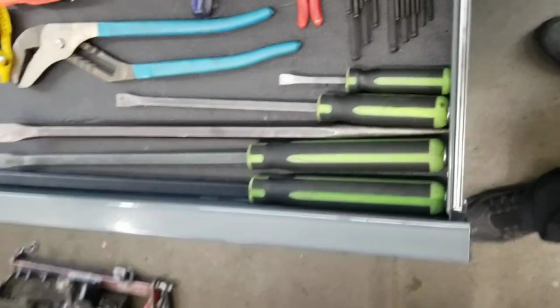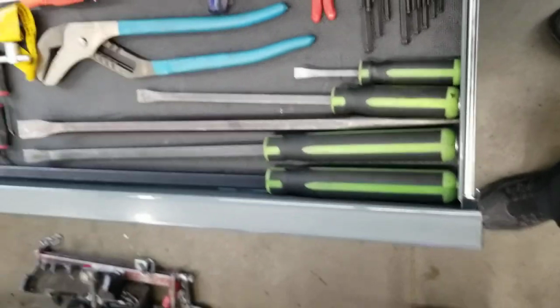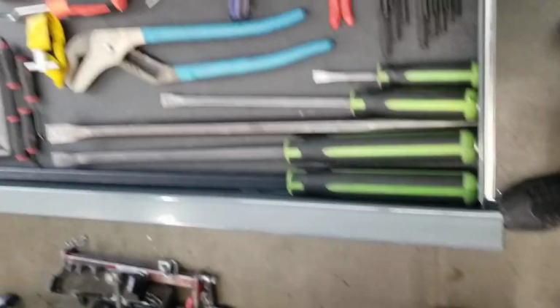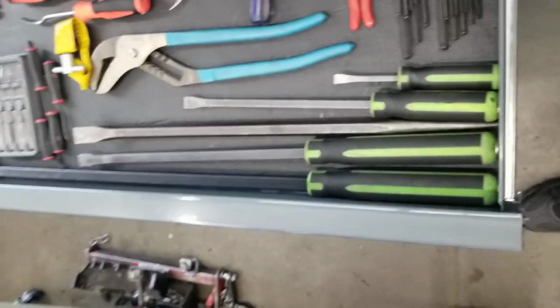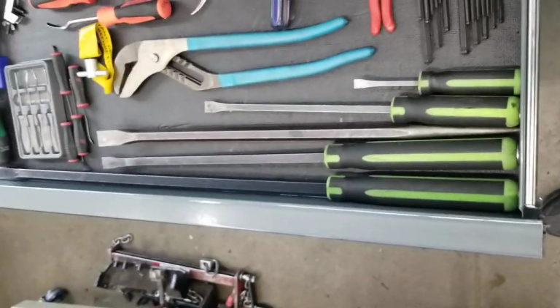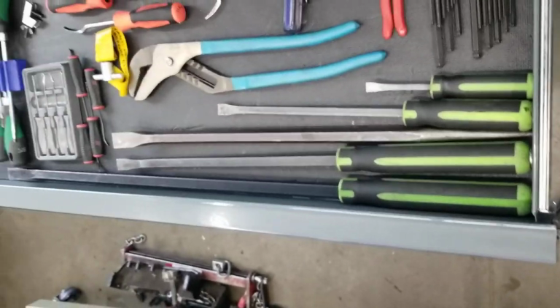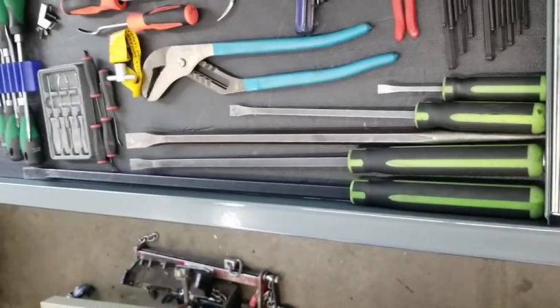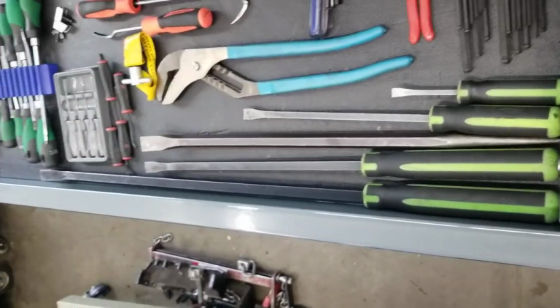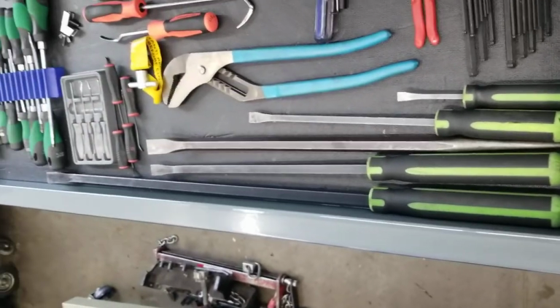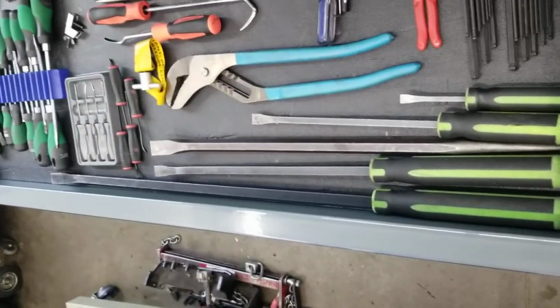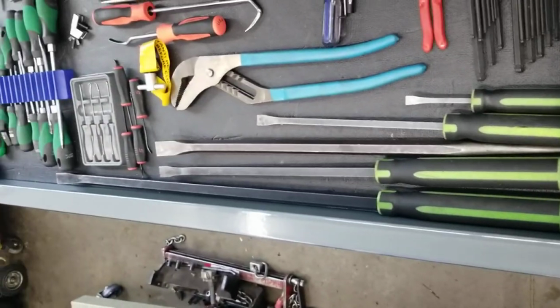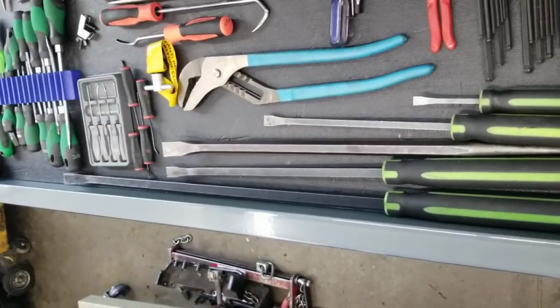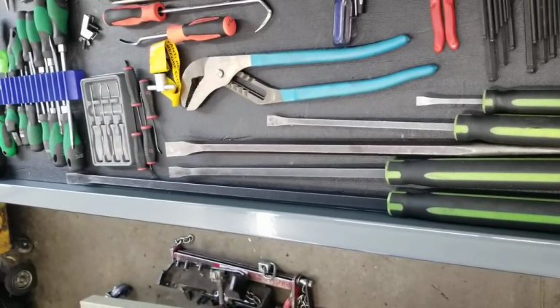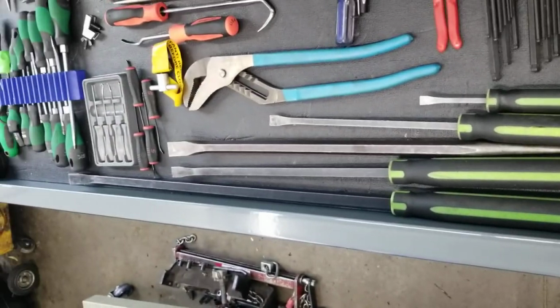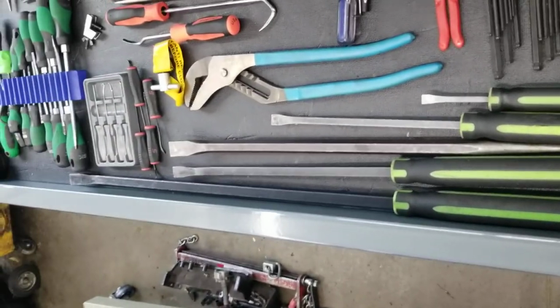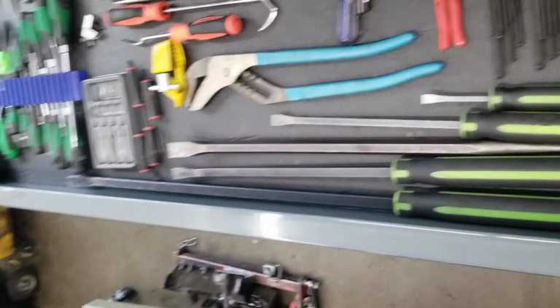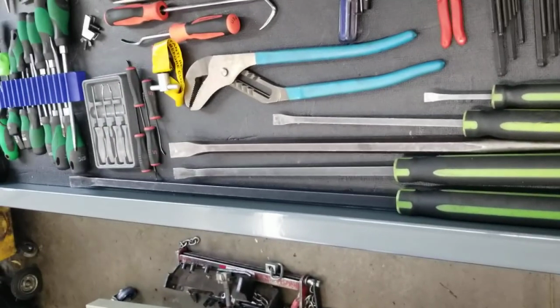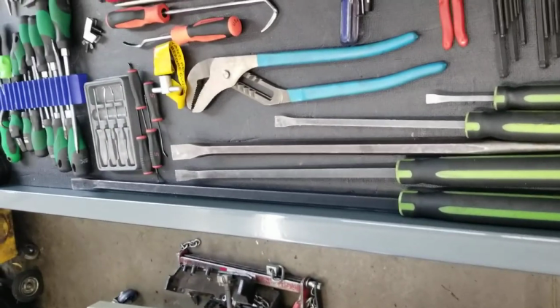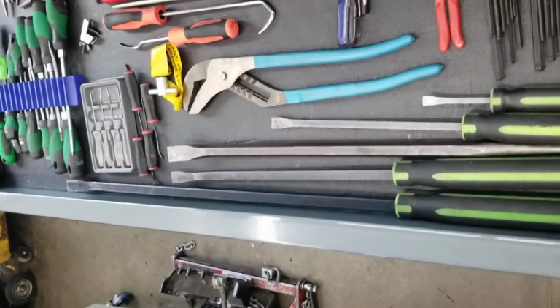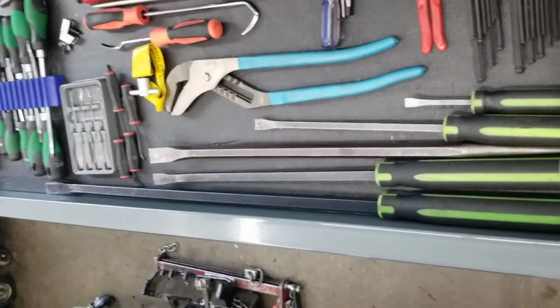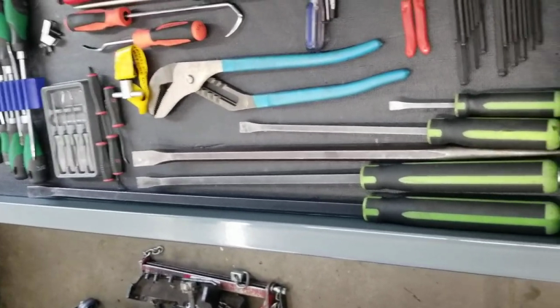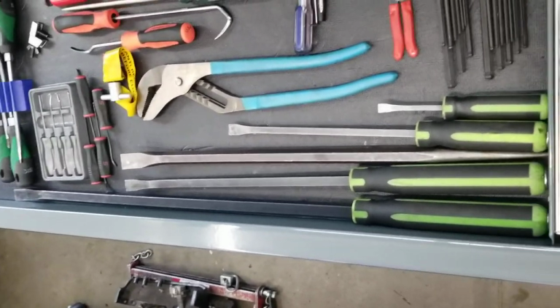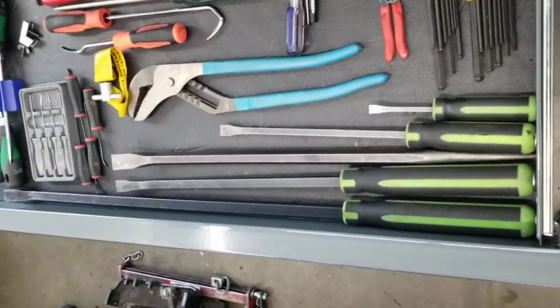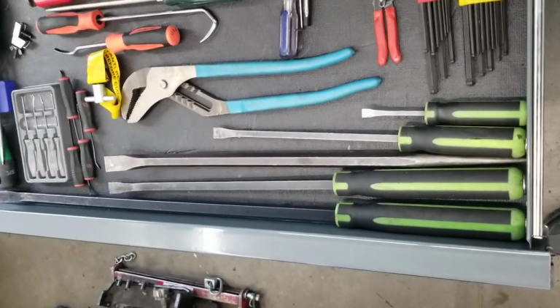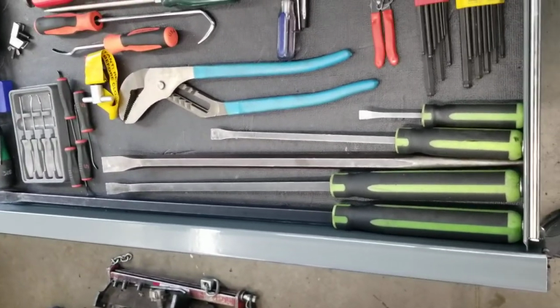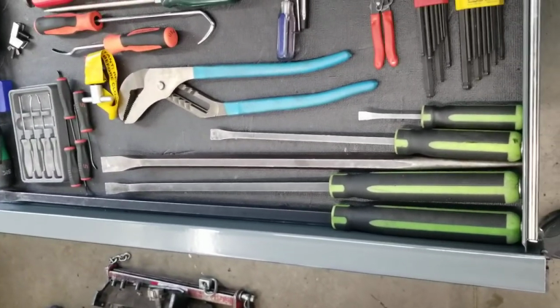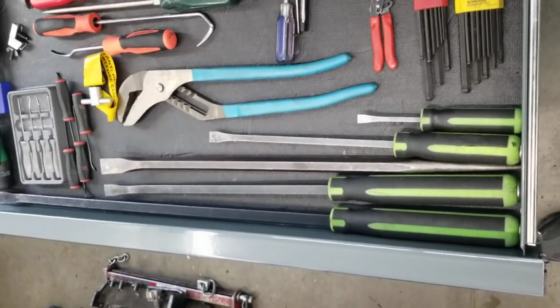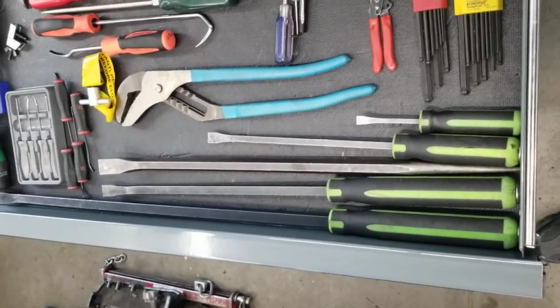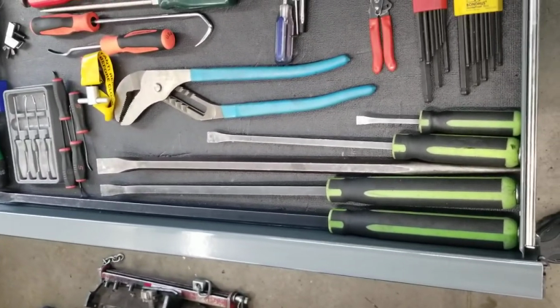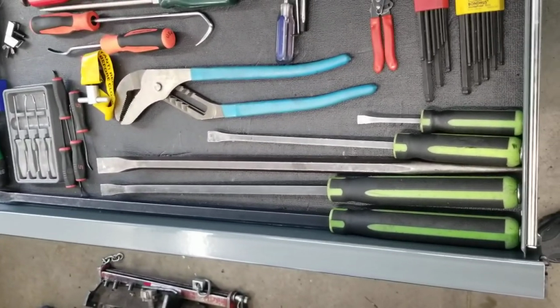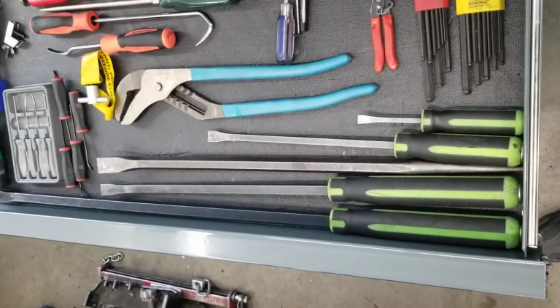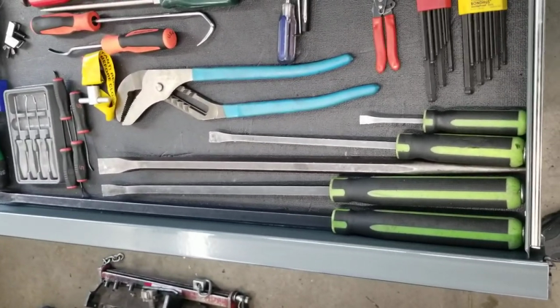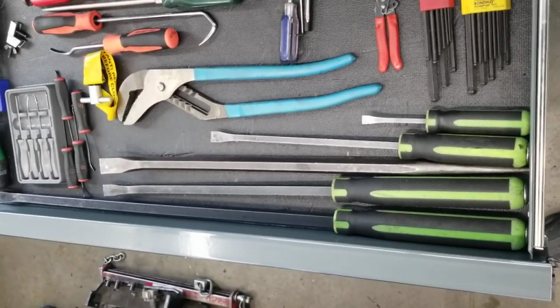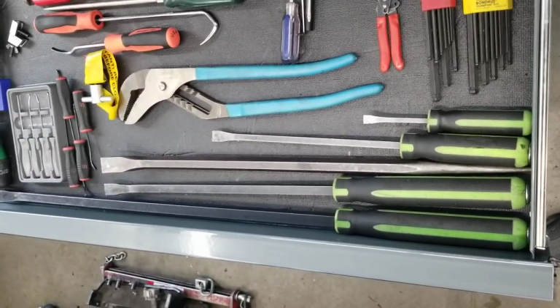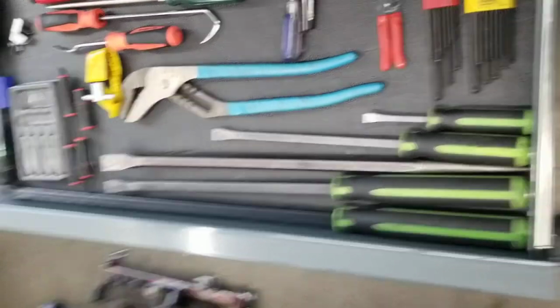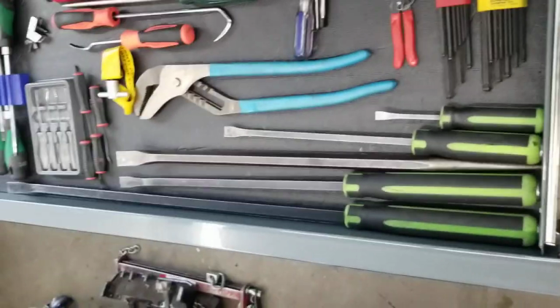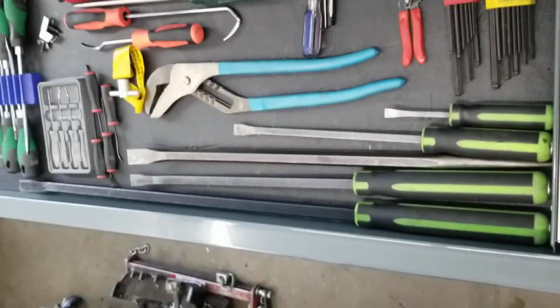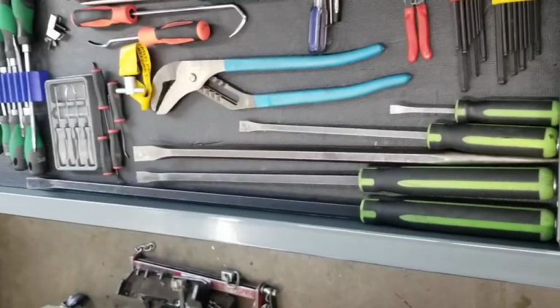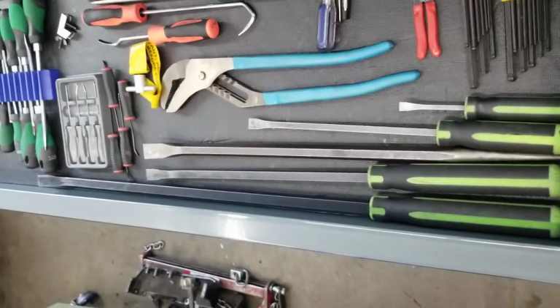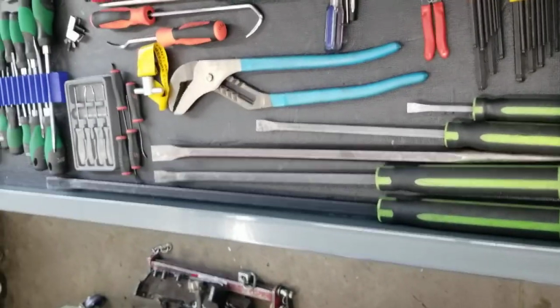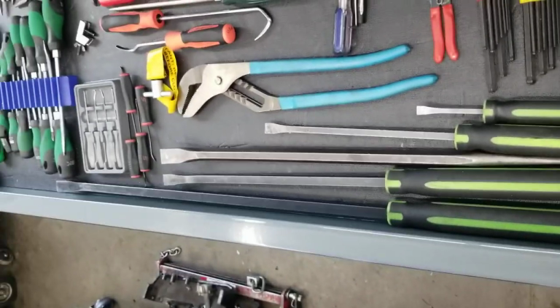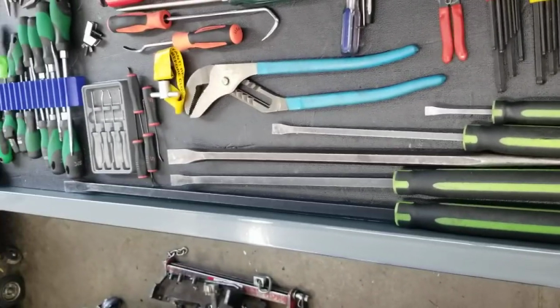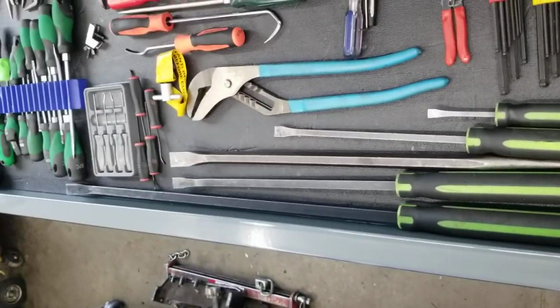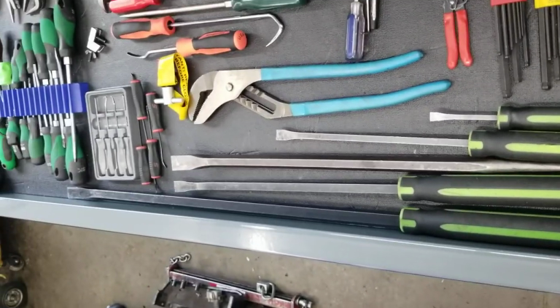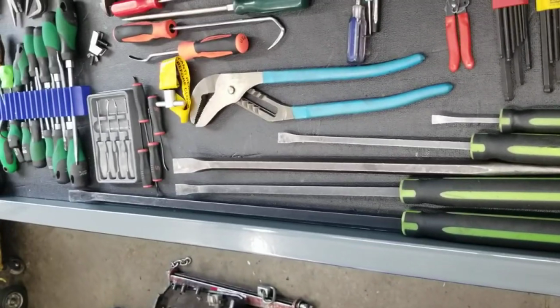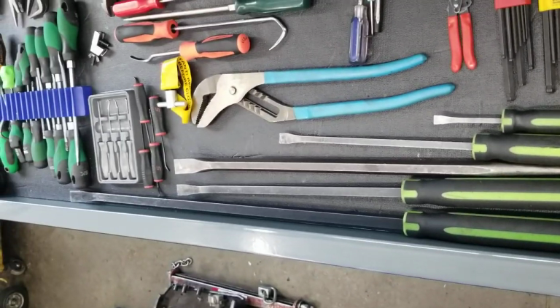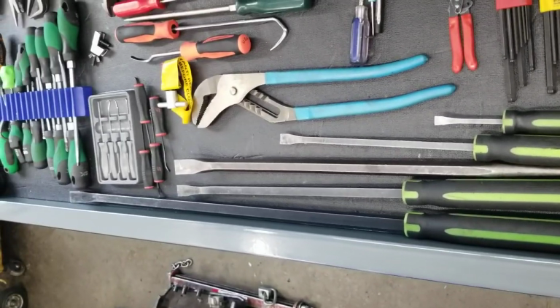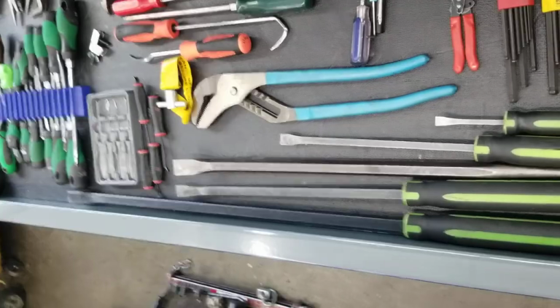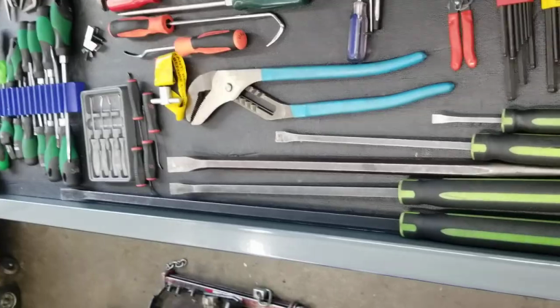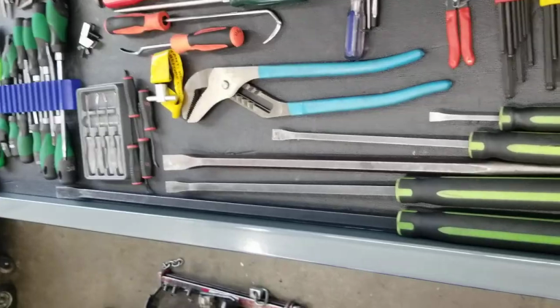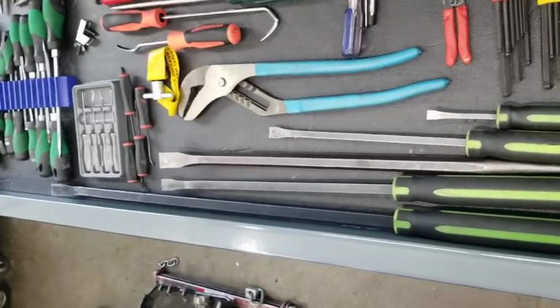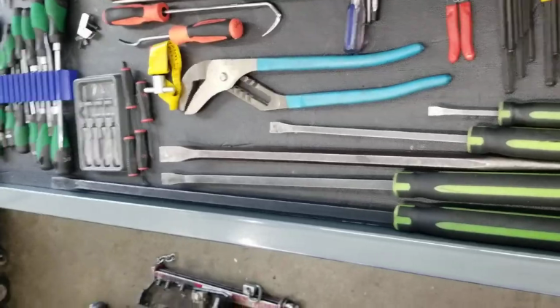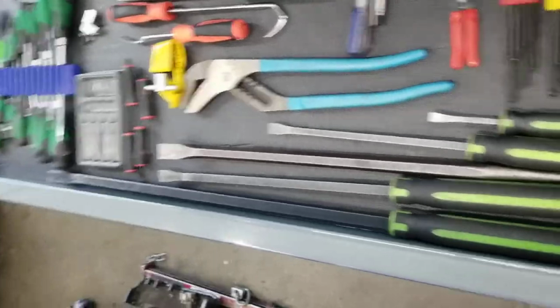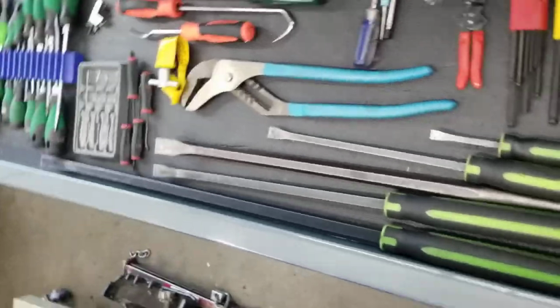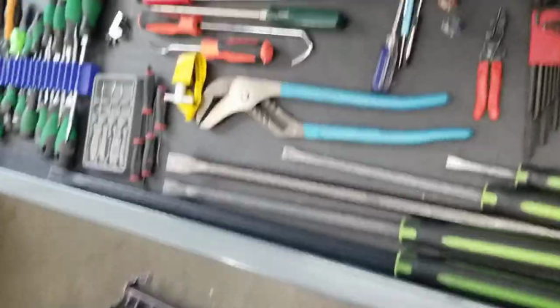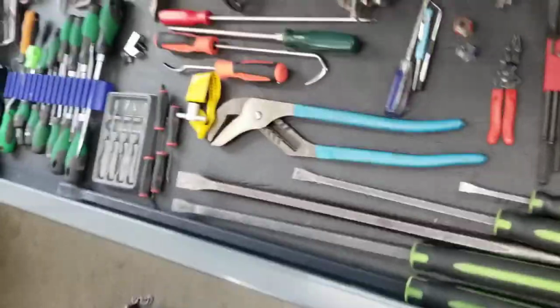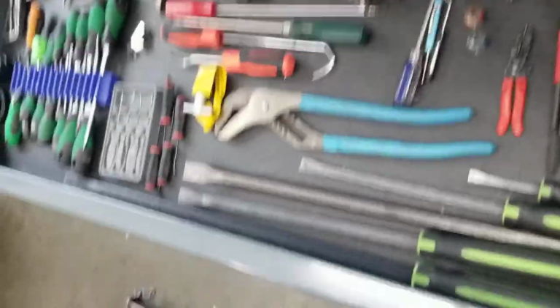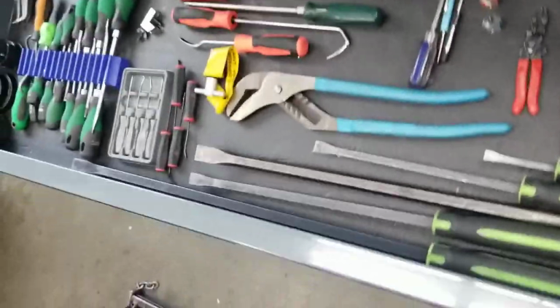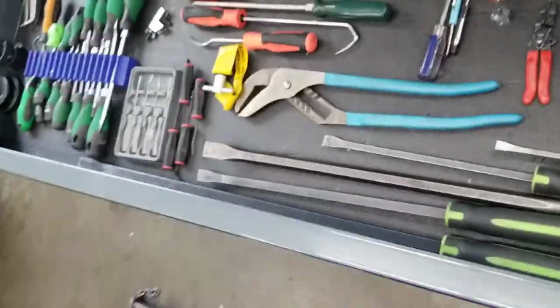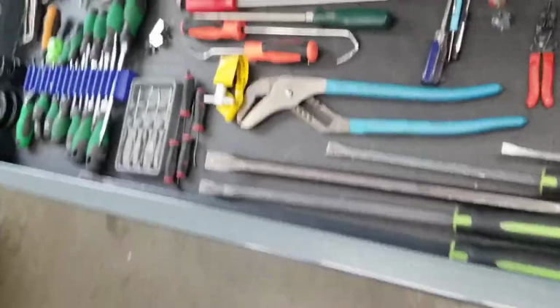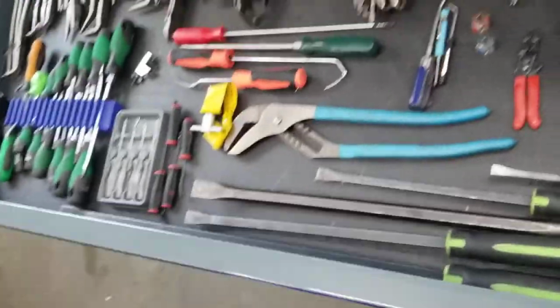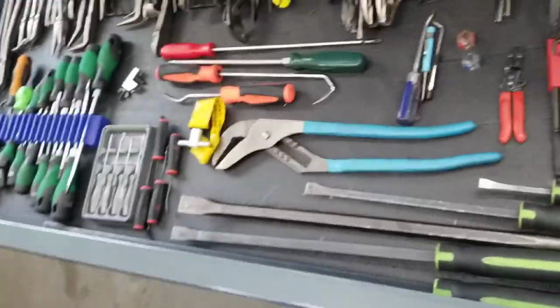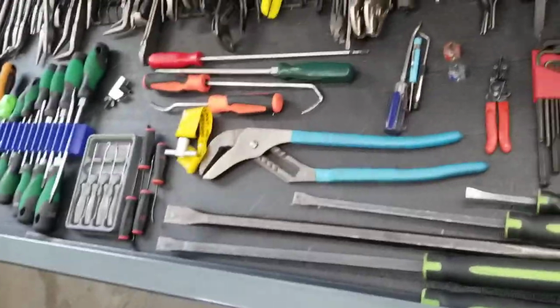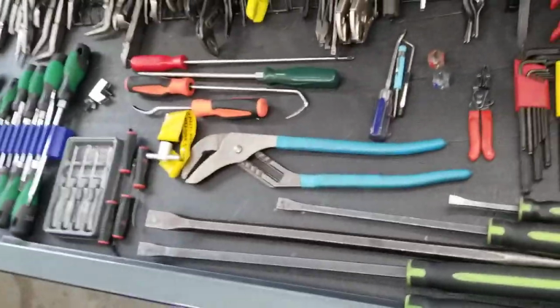Of course my pry bar set — I'm not going to pull those out, you can see them from there. That's my pry bar set.